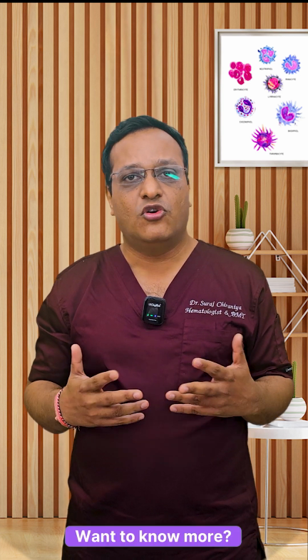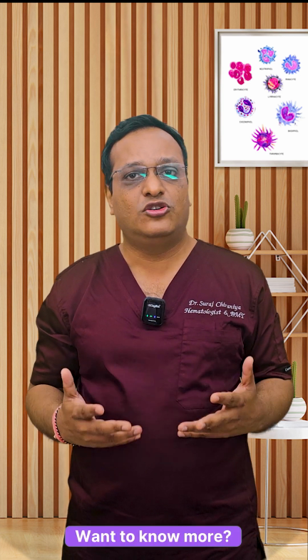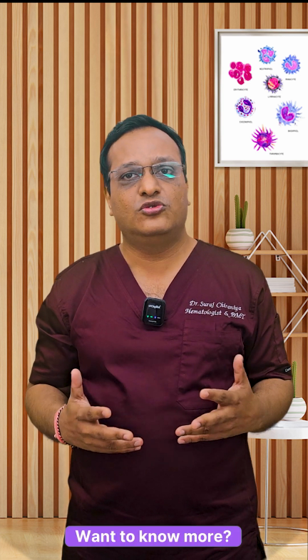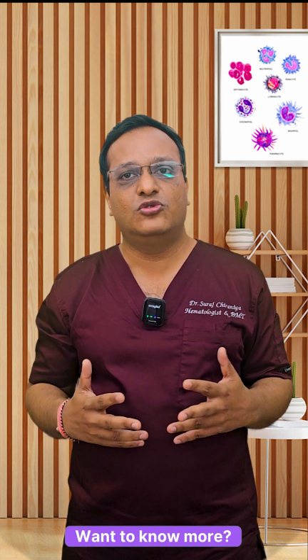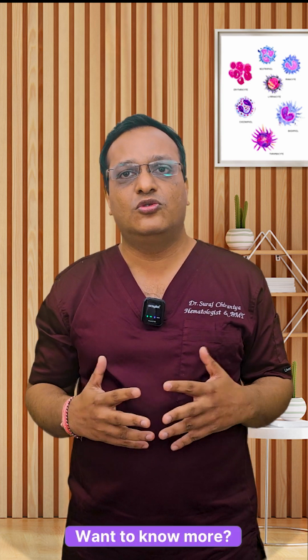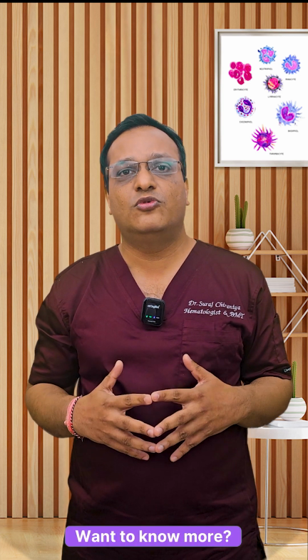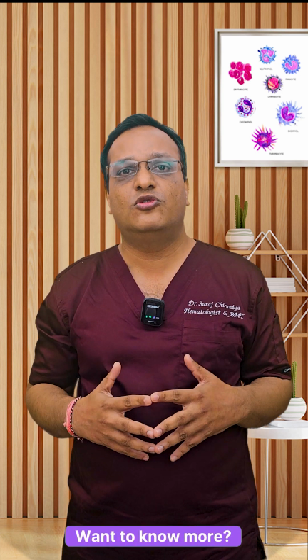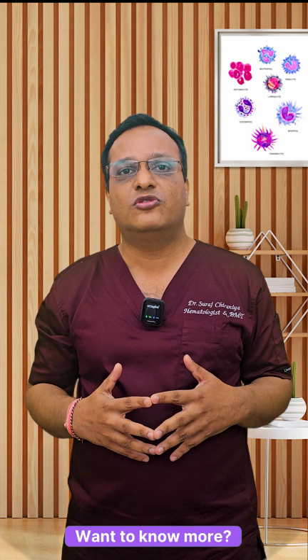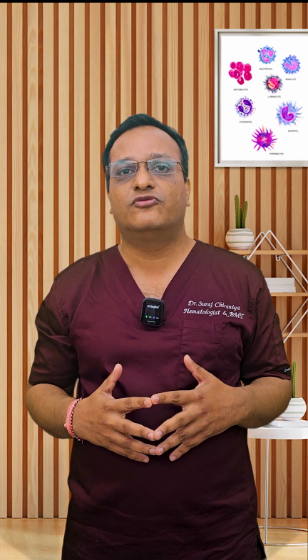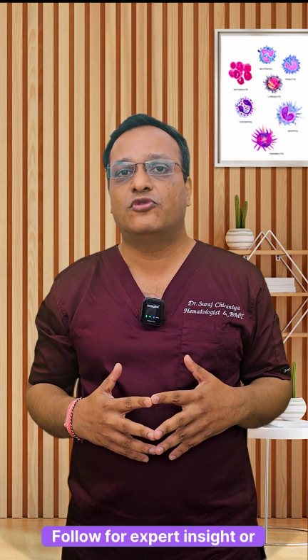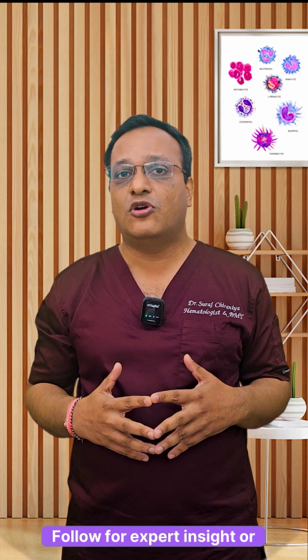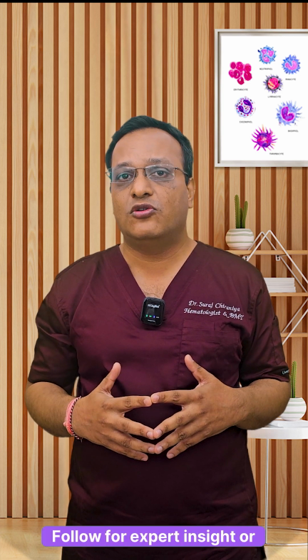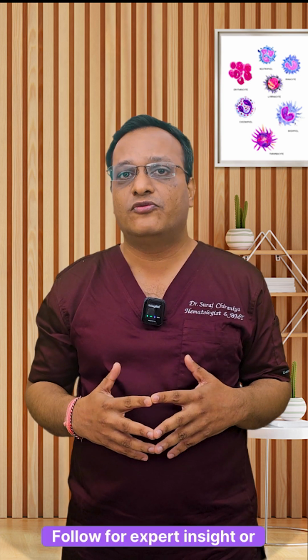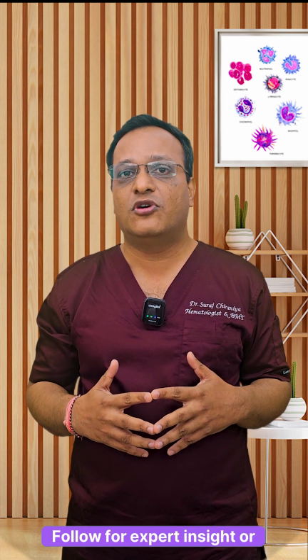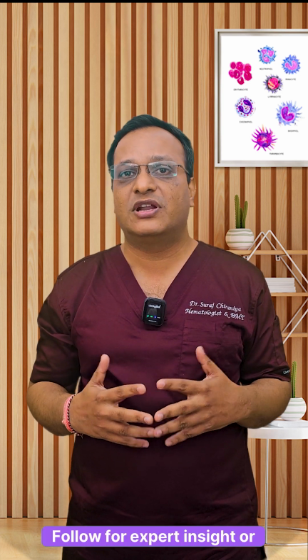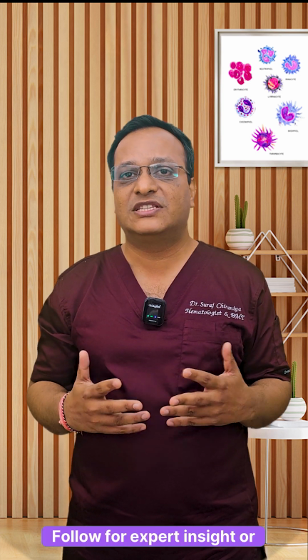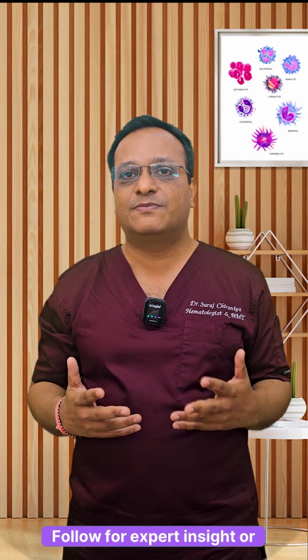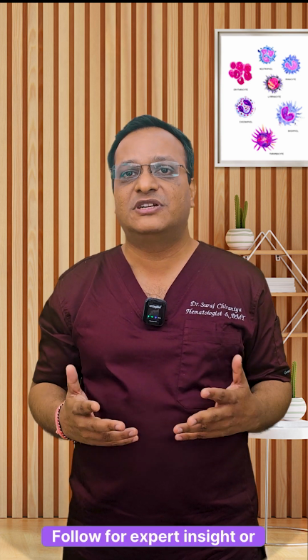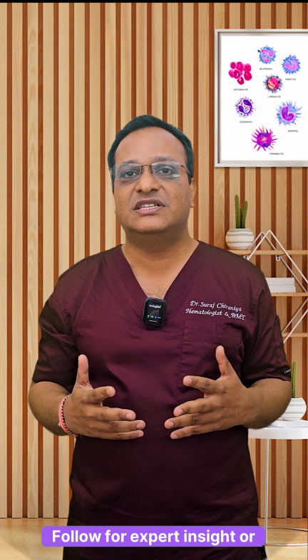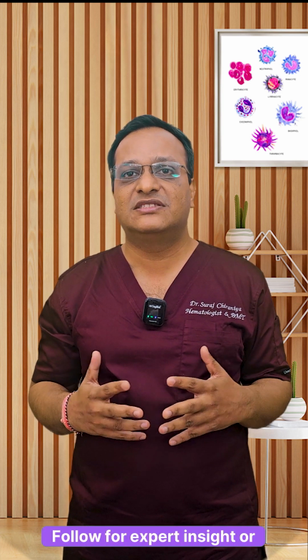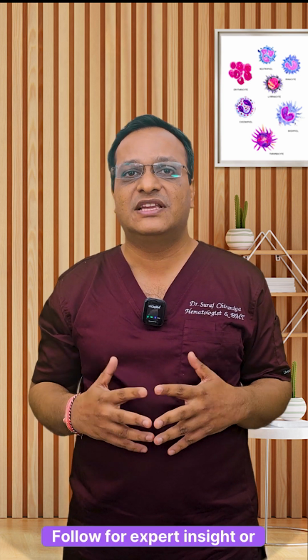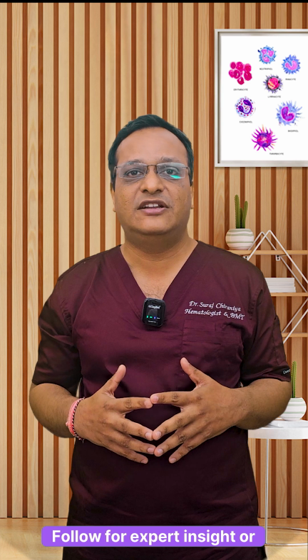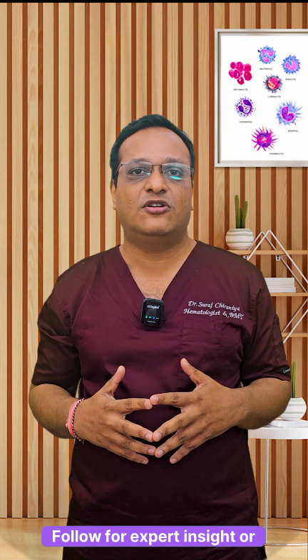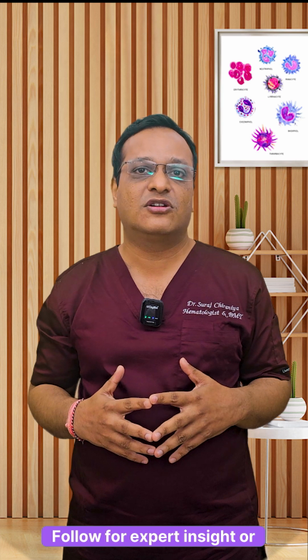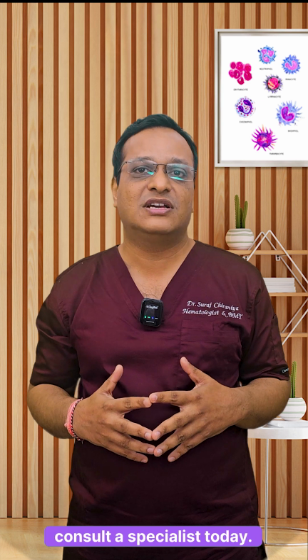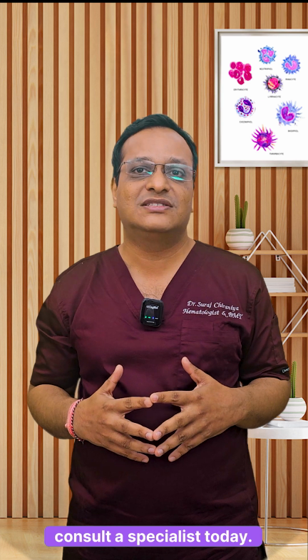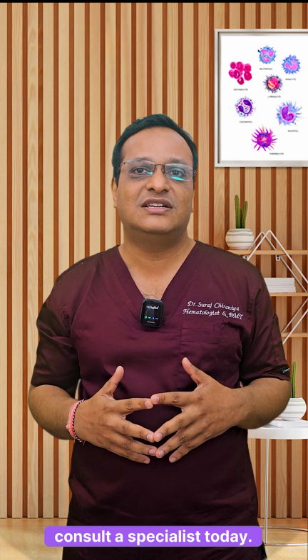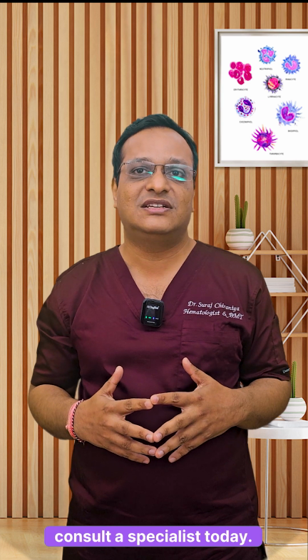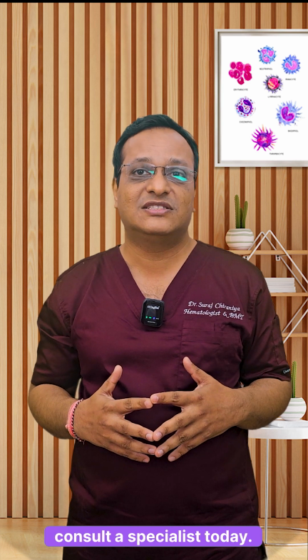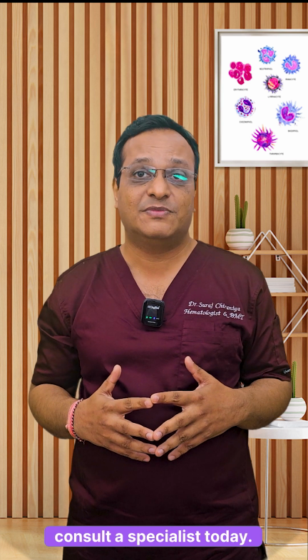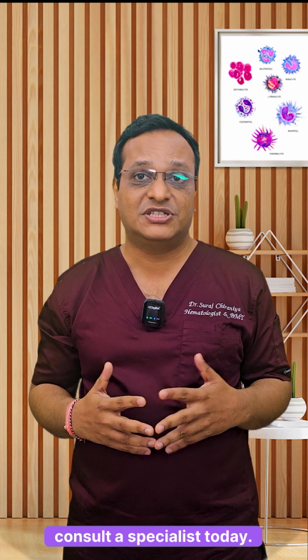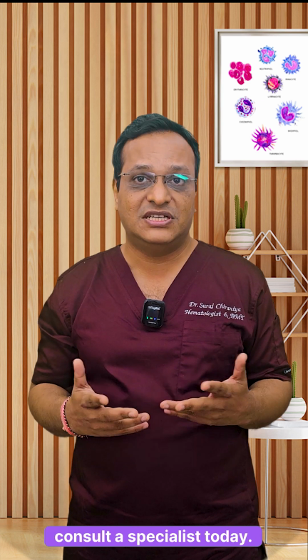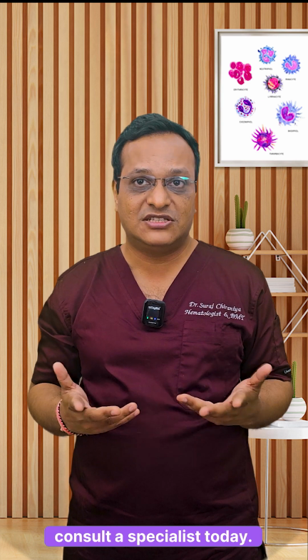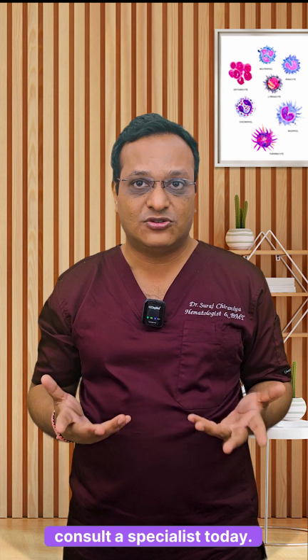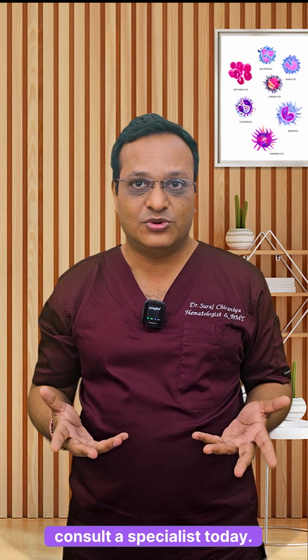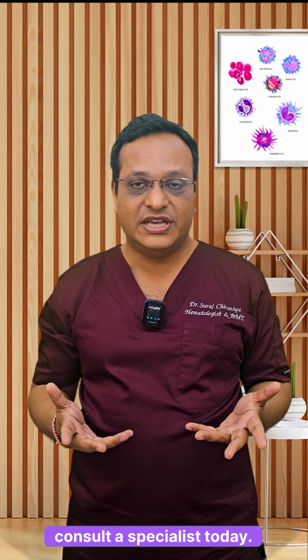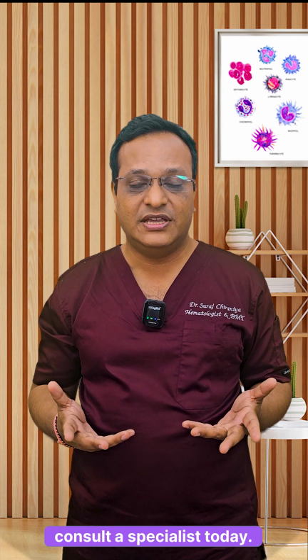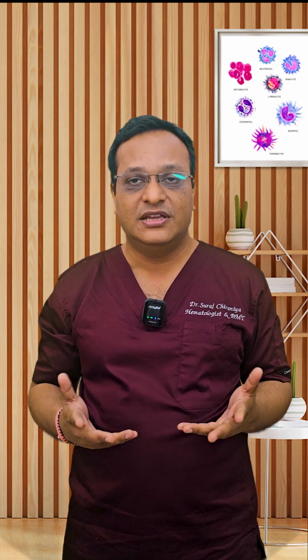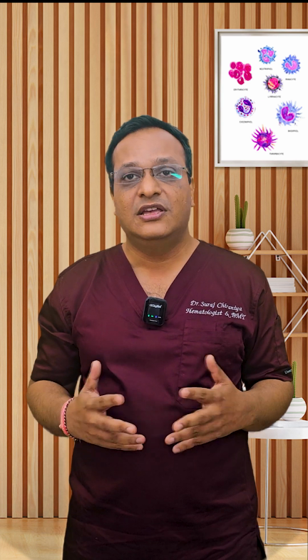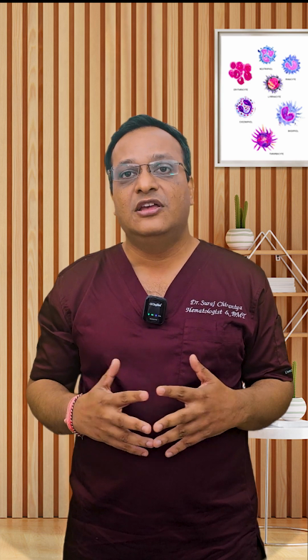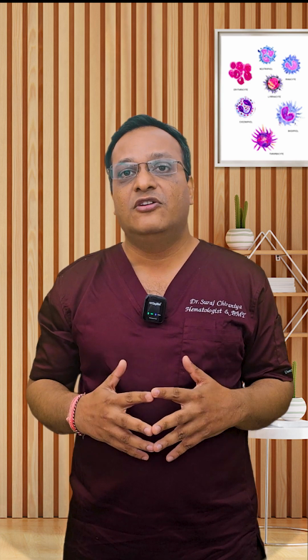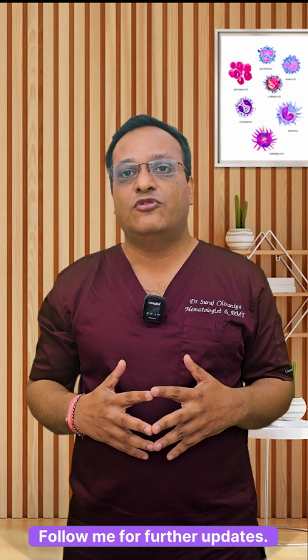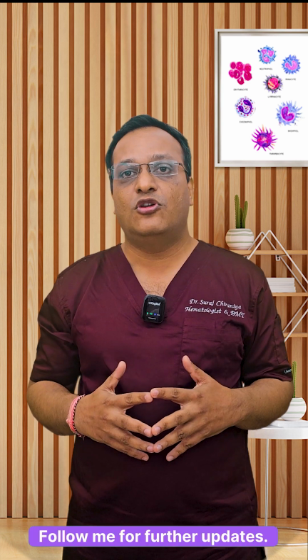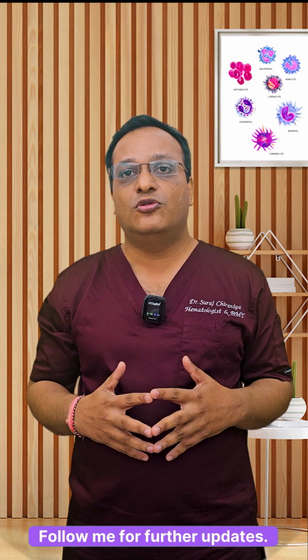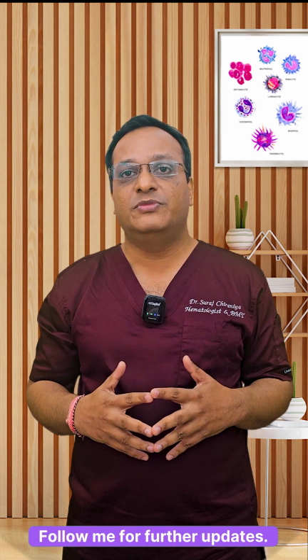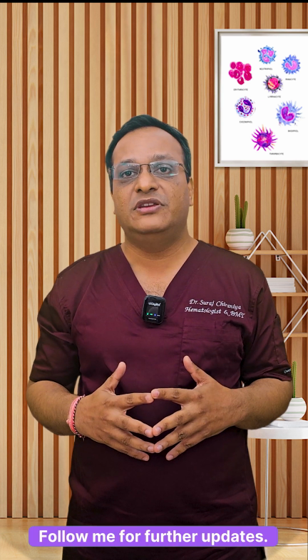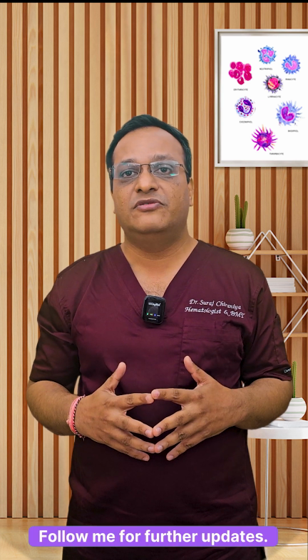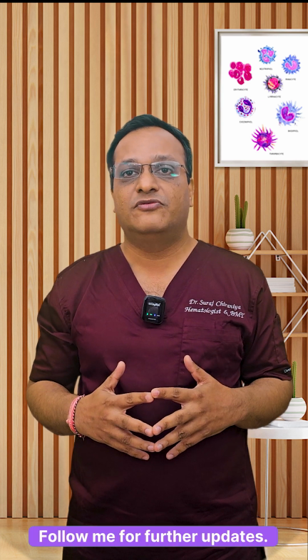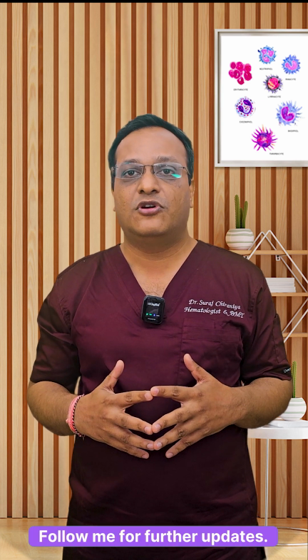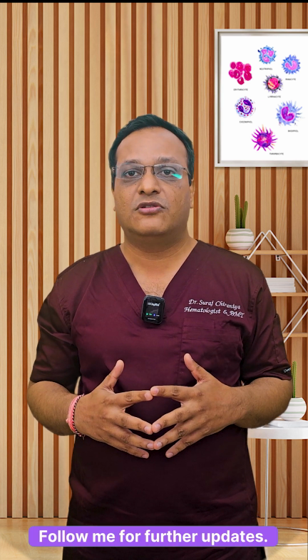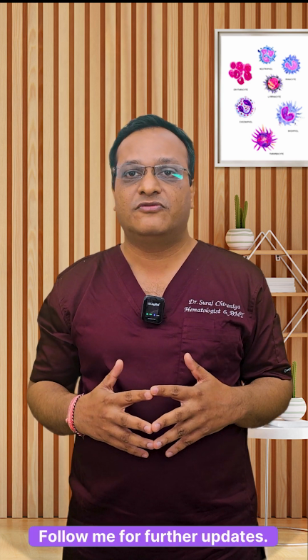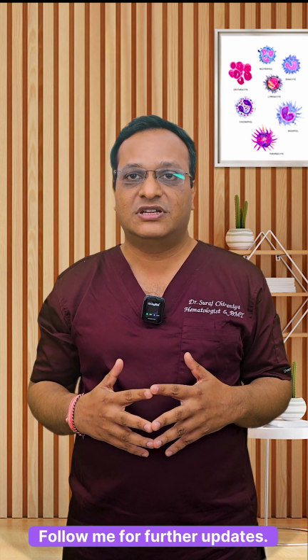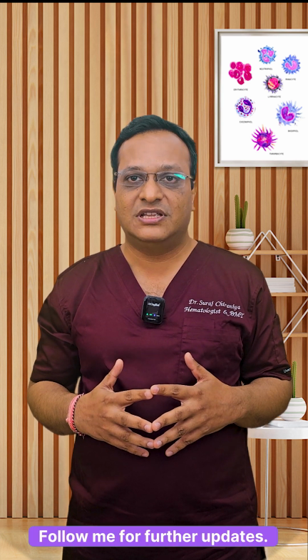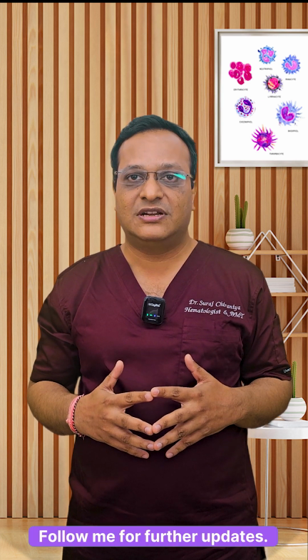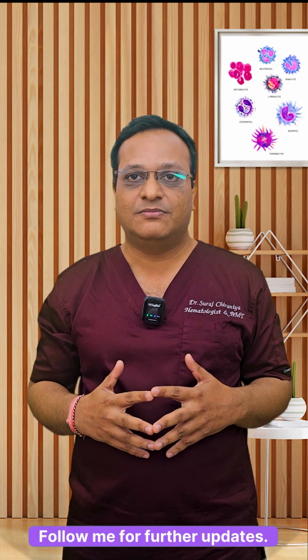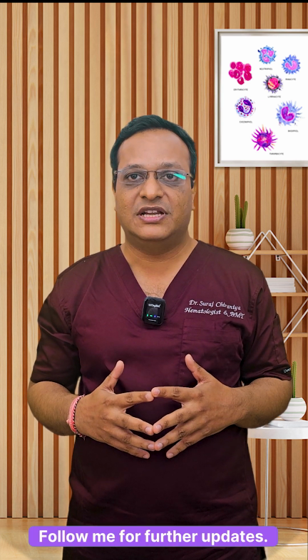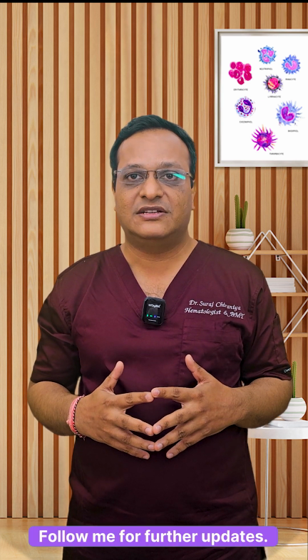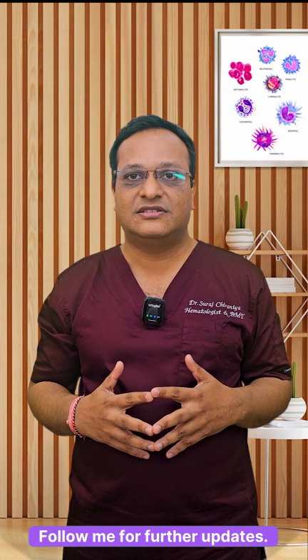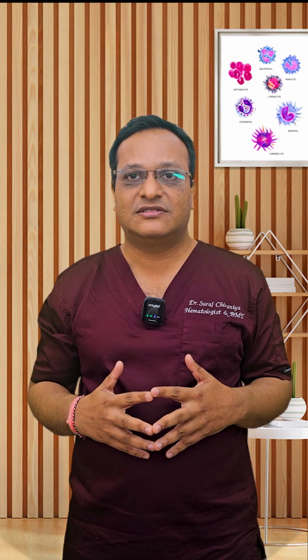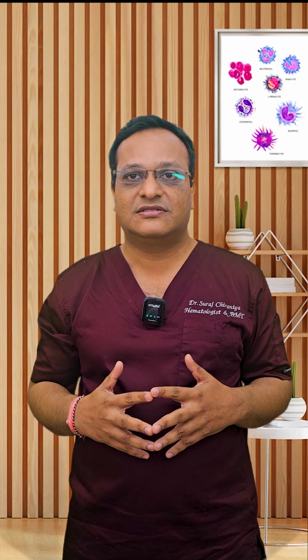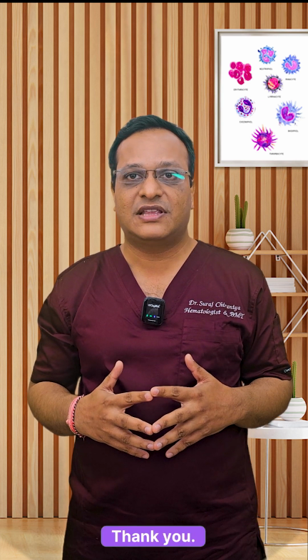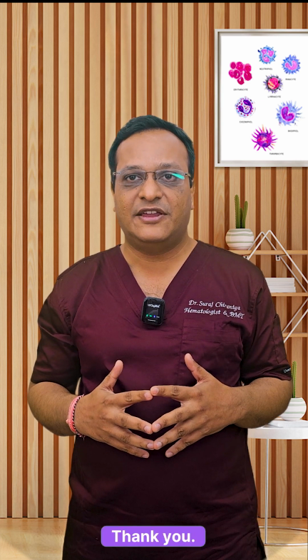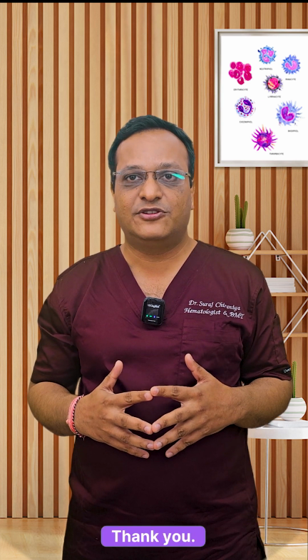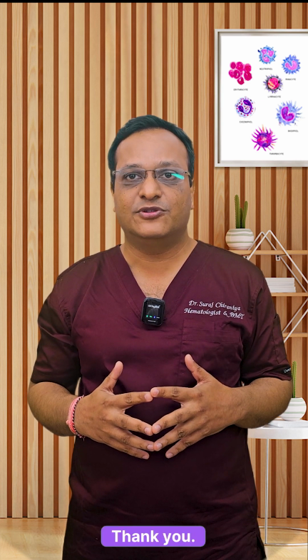Want to know more? Follow for expert insights or consult a specialist today. Follow me for further updates. Thank you.